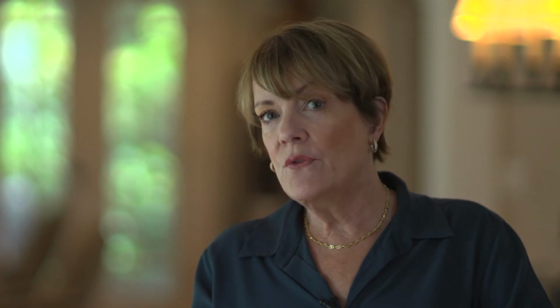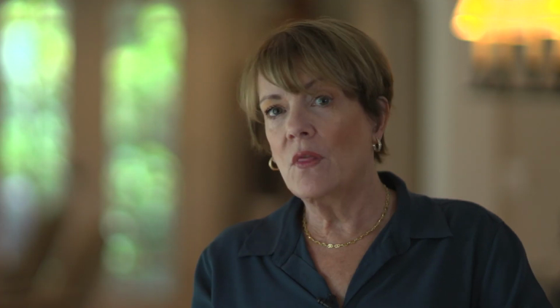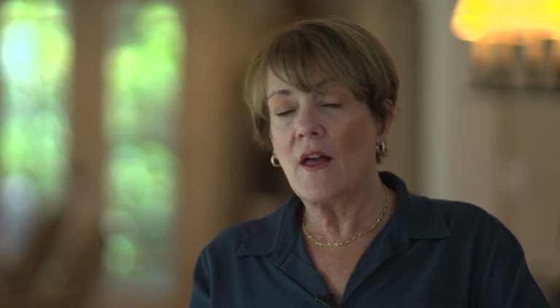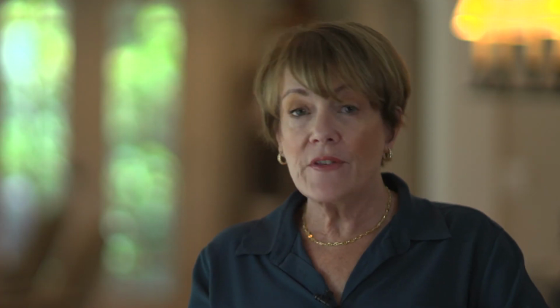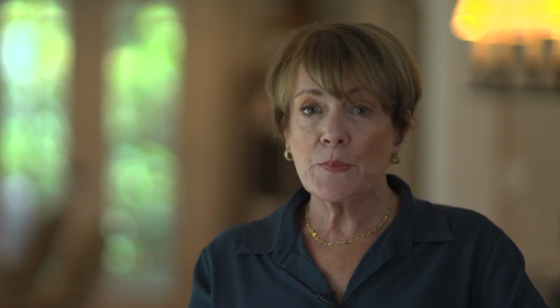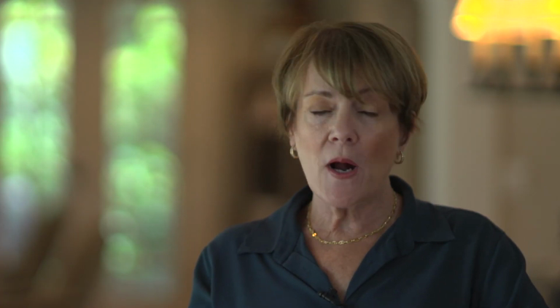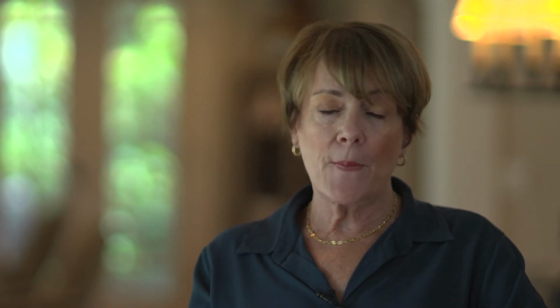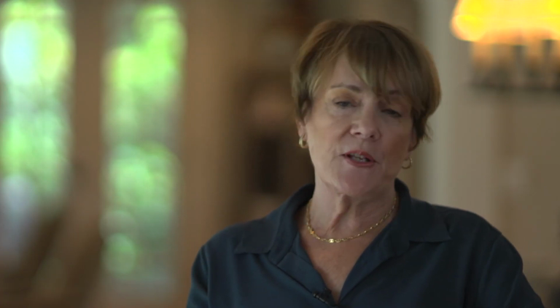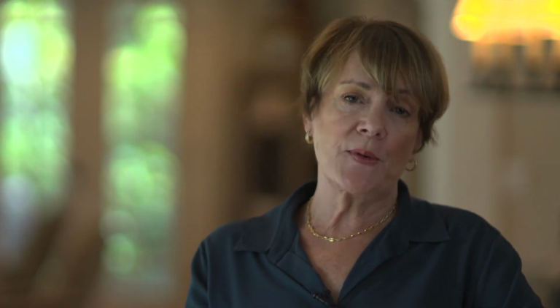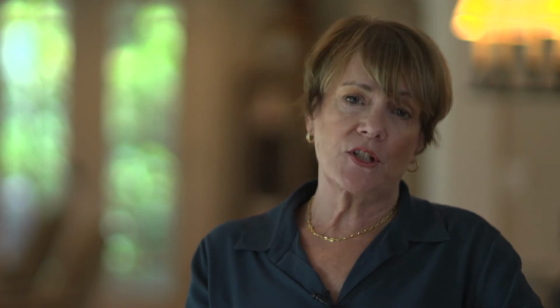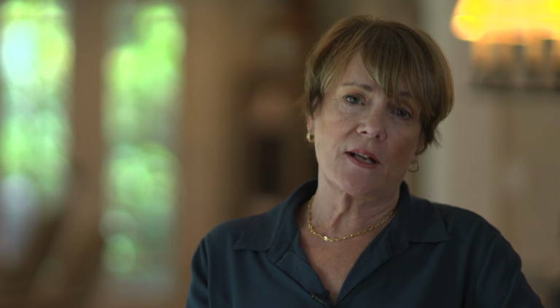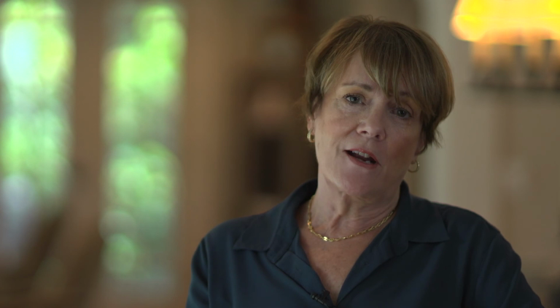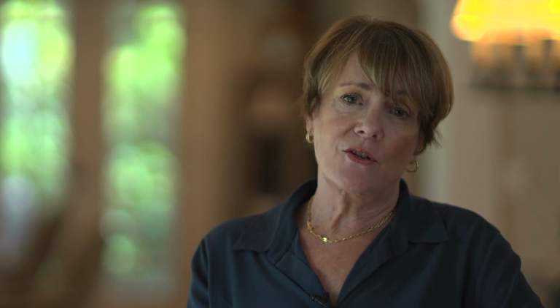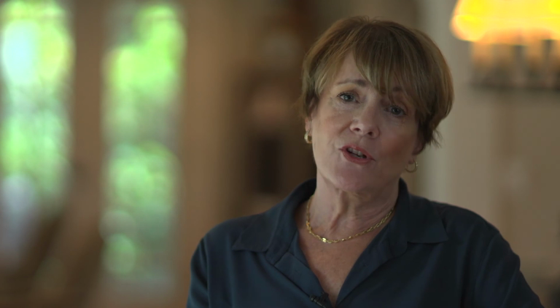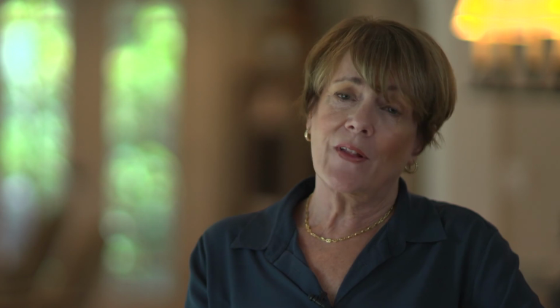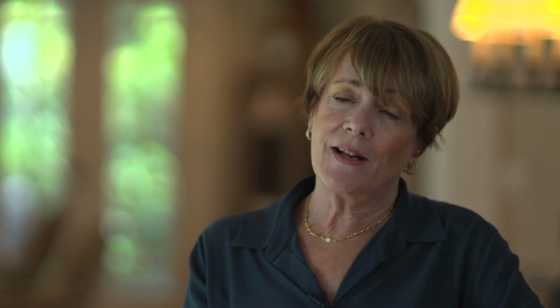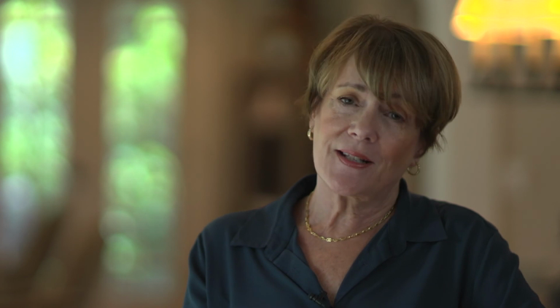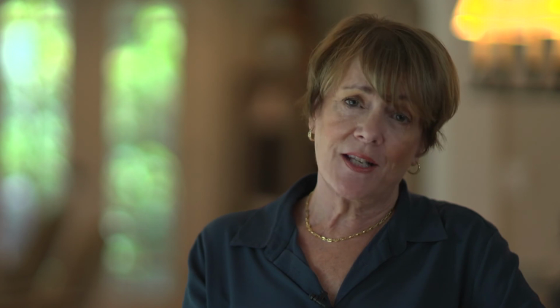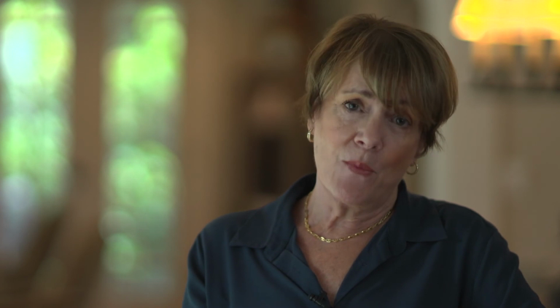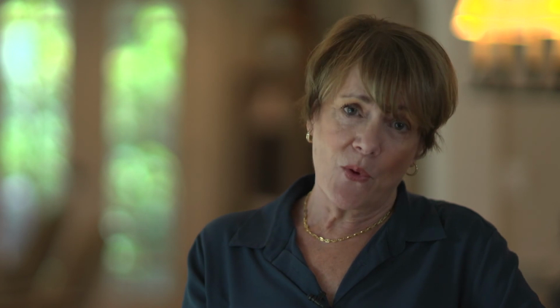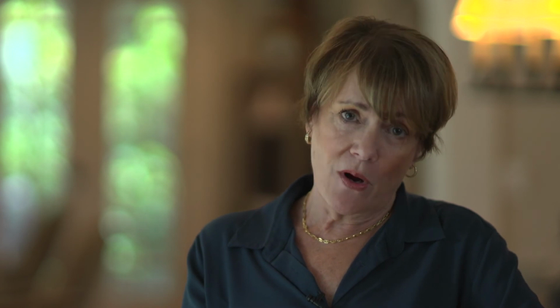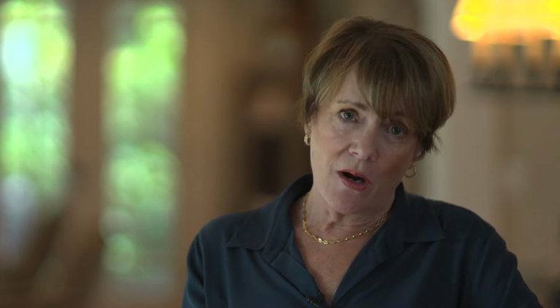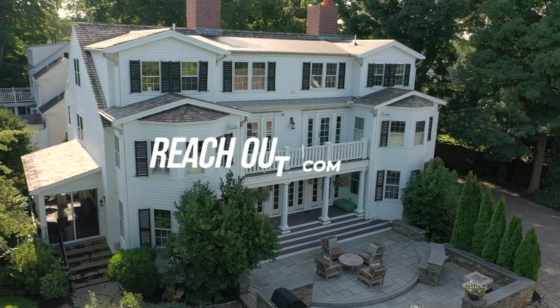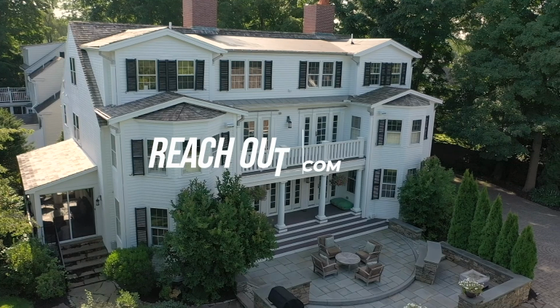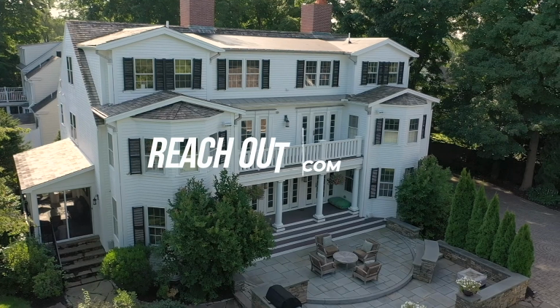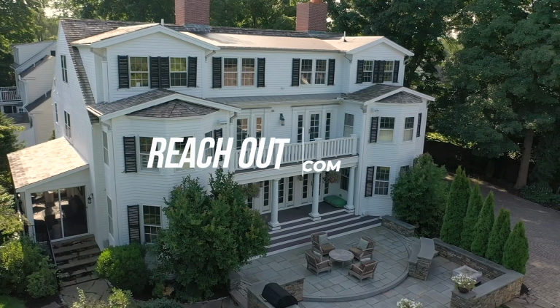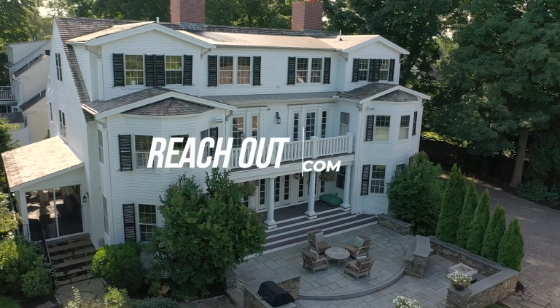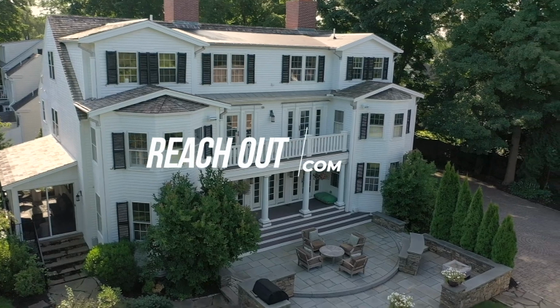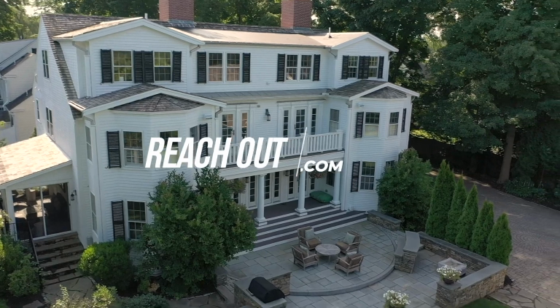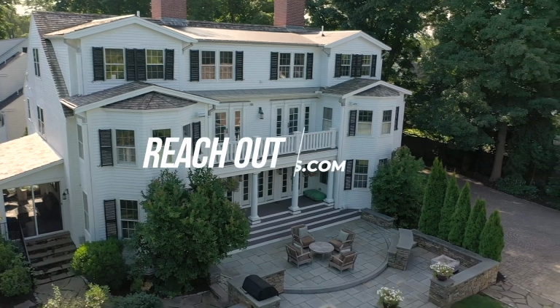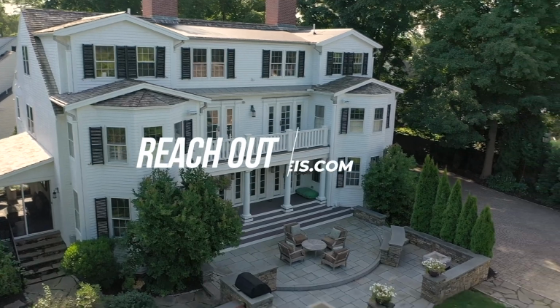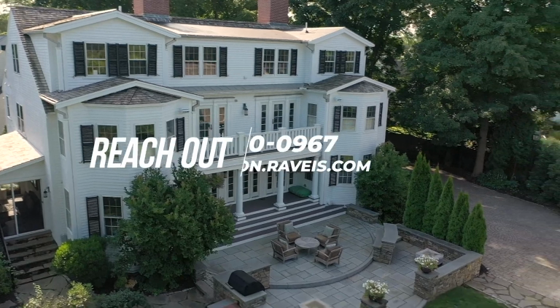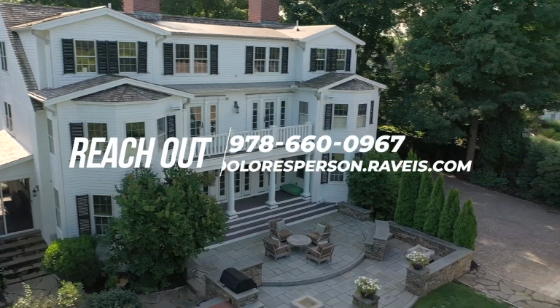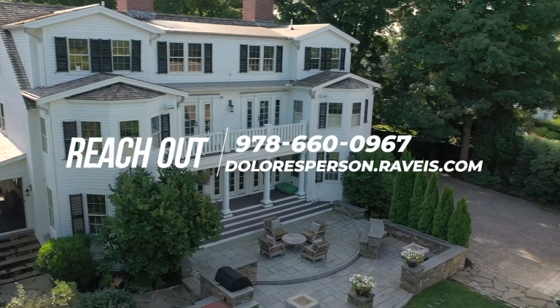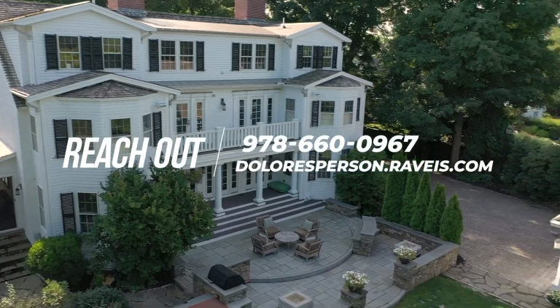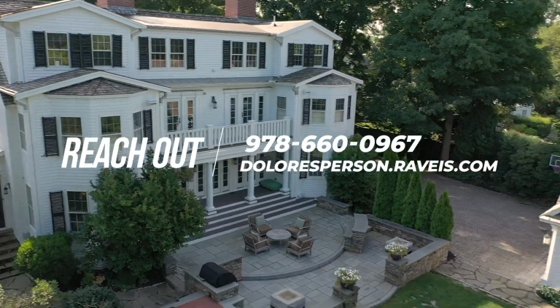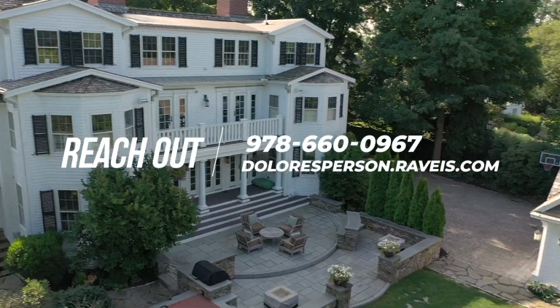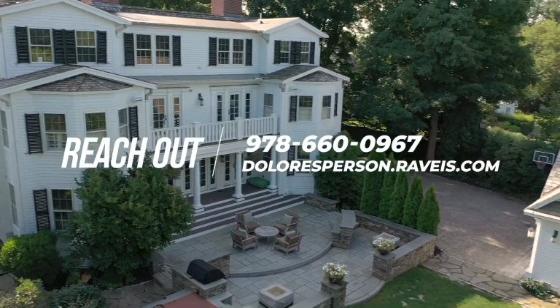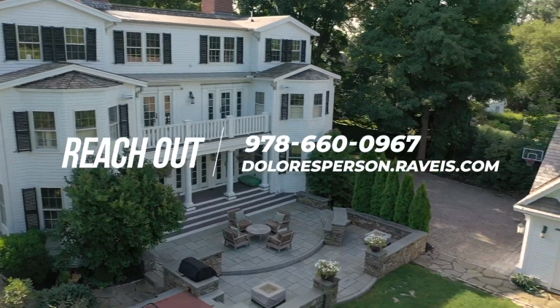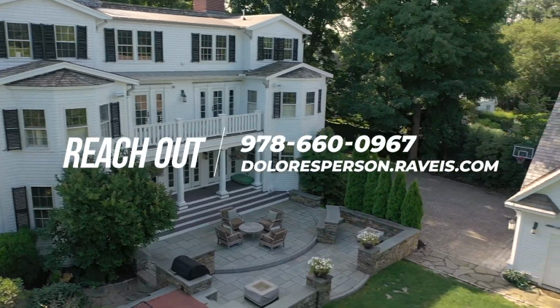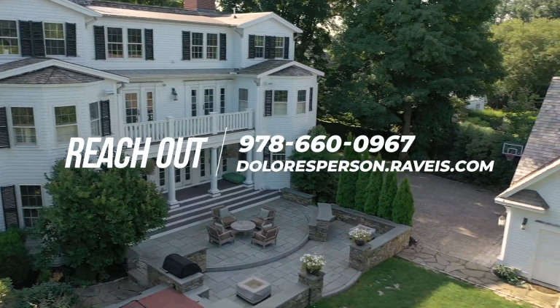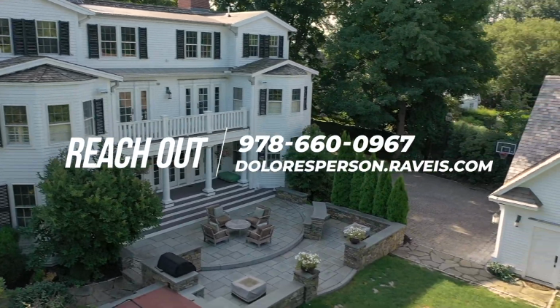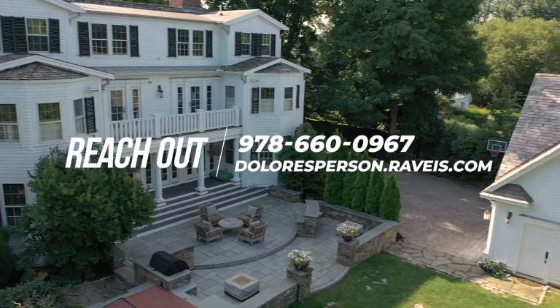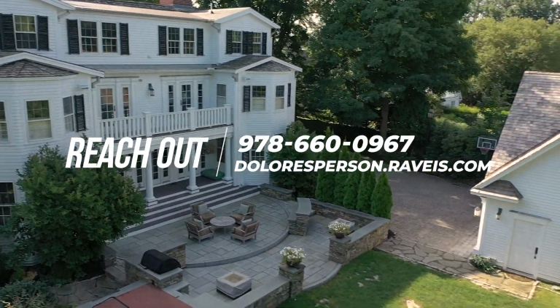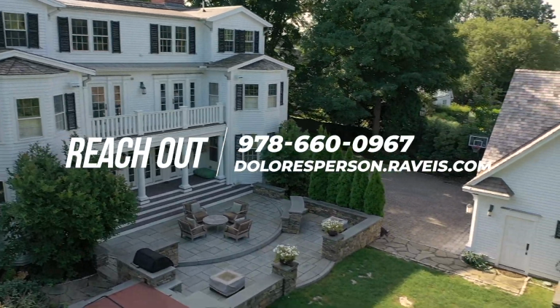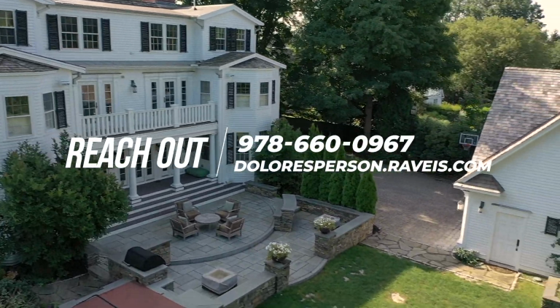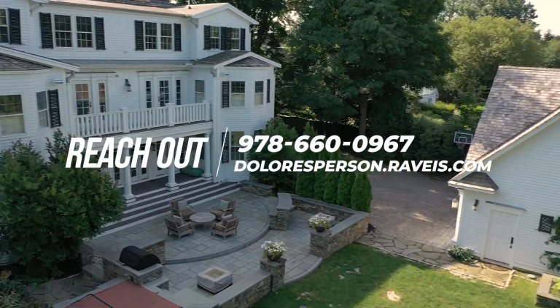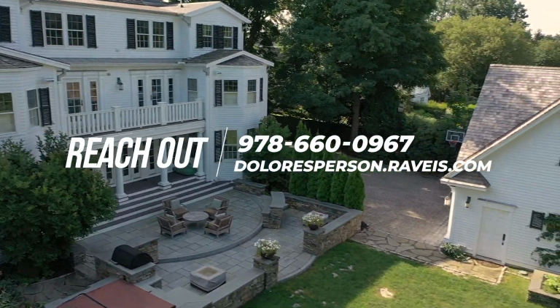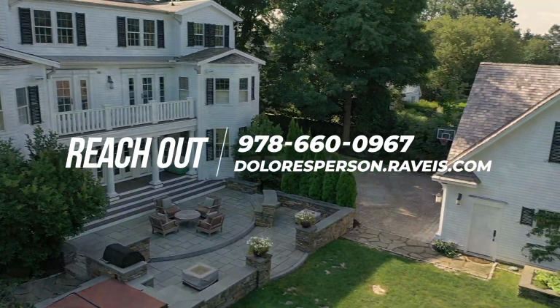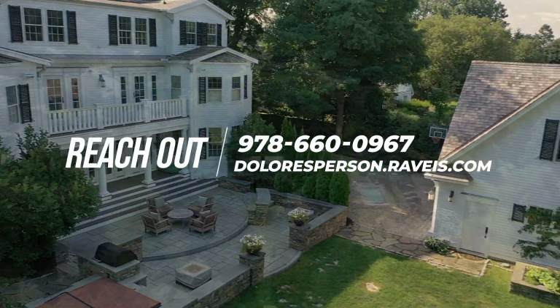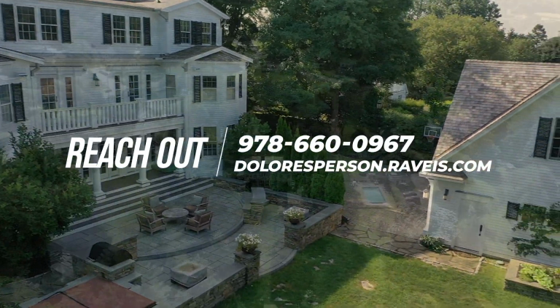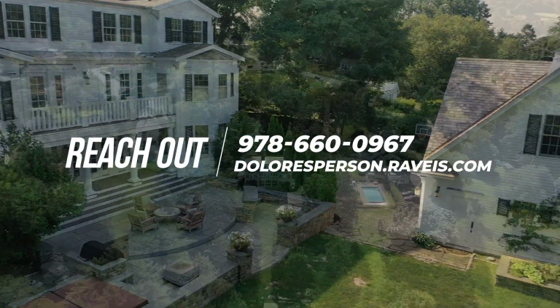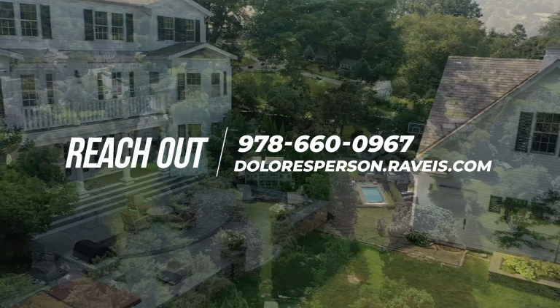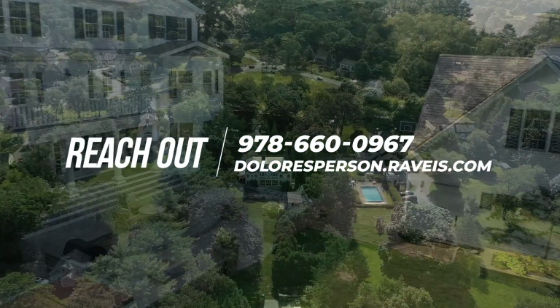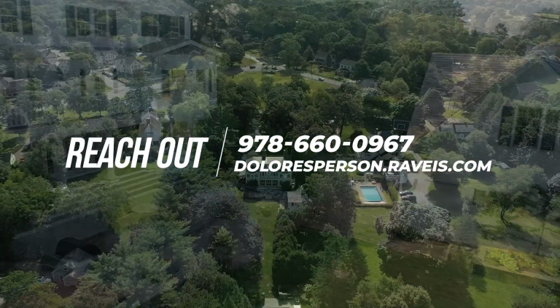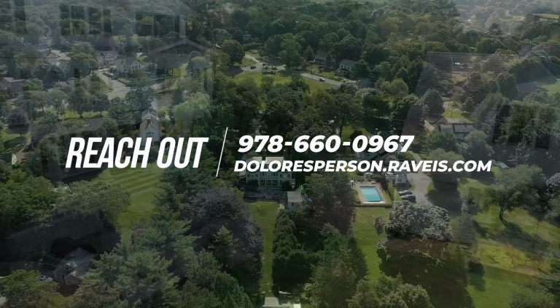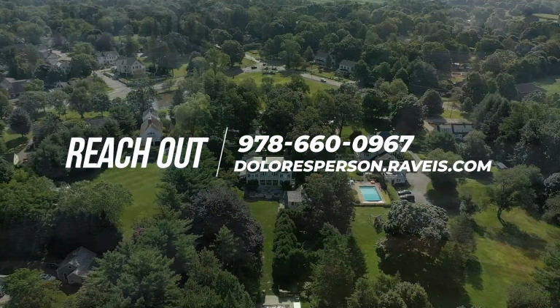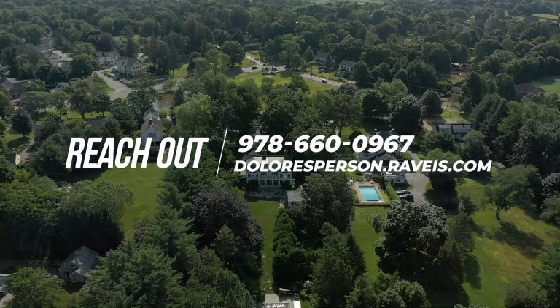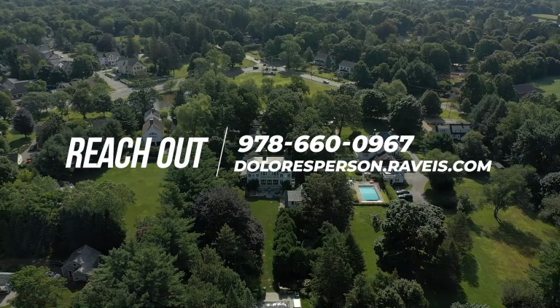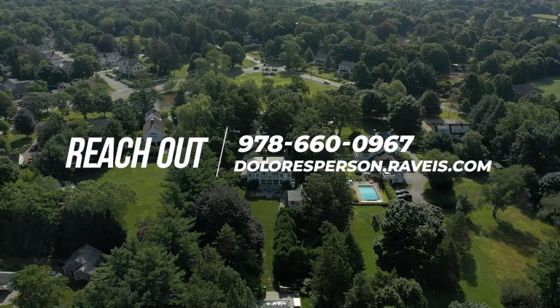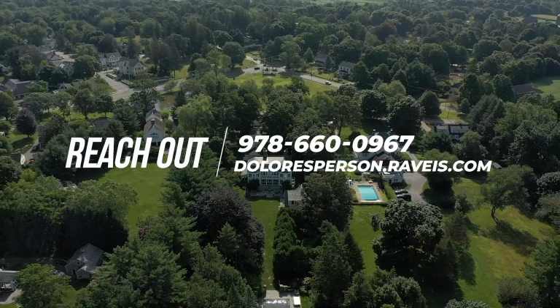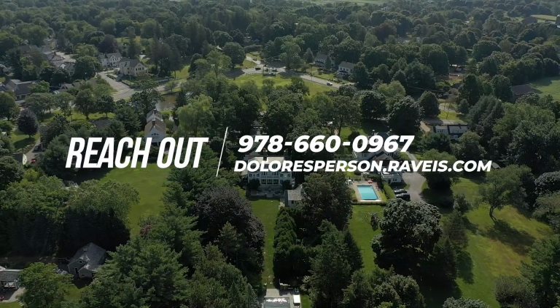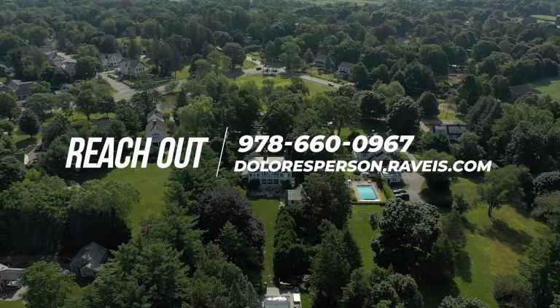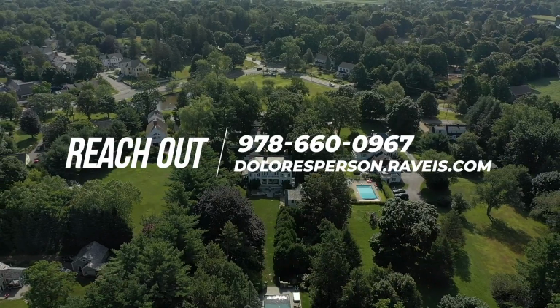If you love this property as much as I do and you'd like to see more, call me at 978-660-0967 or text me and I'll get you in.